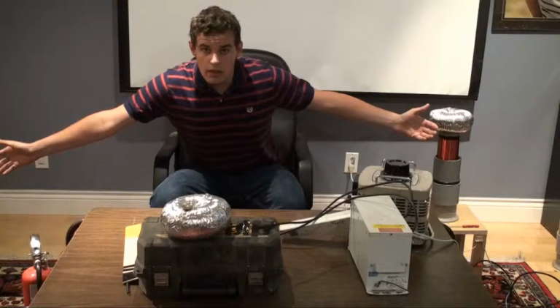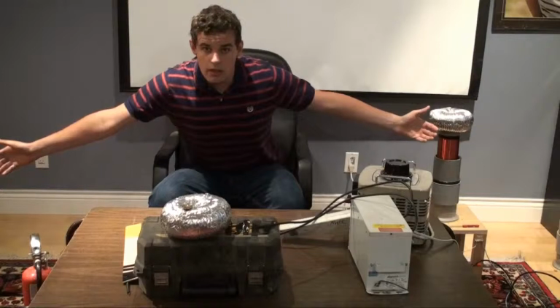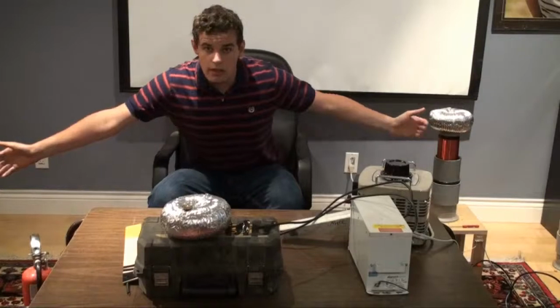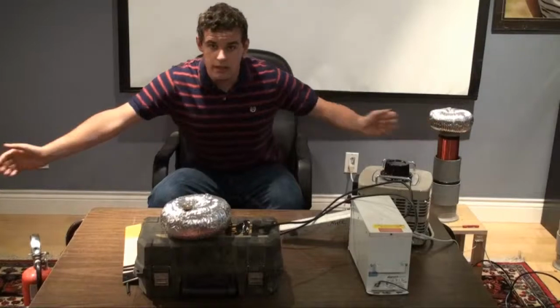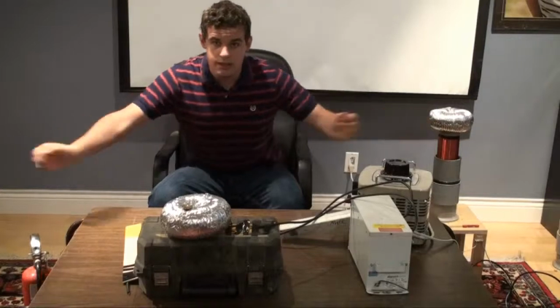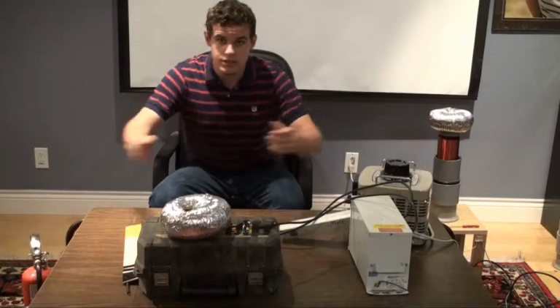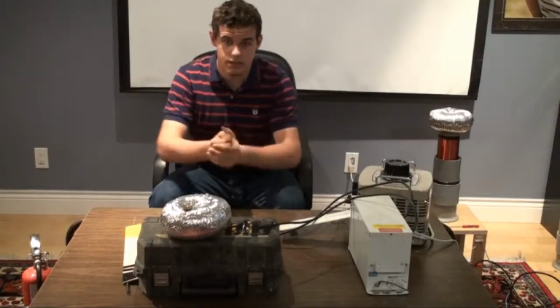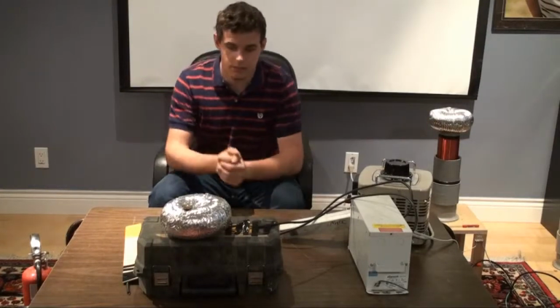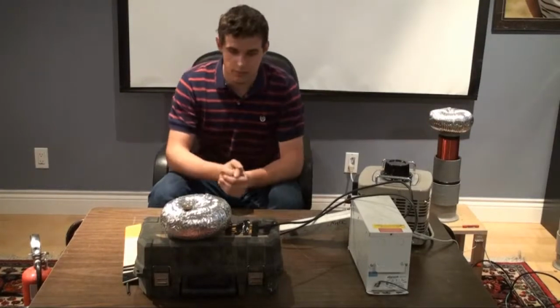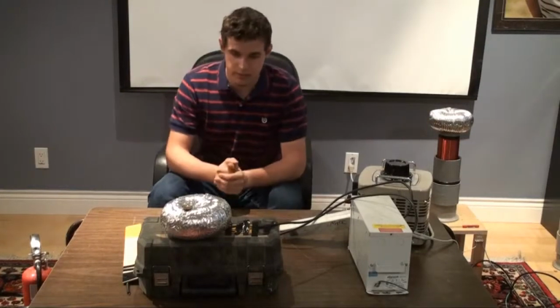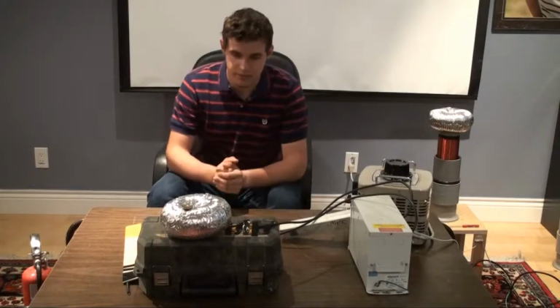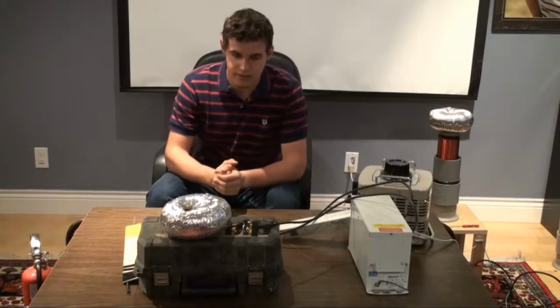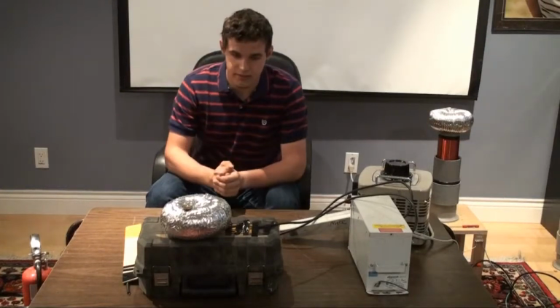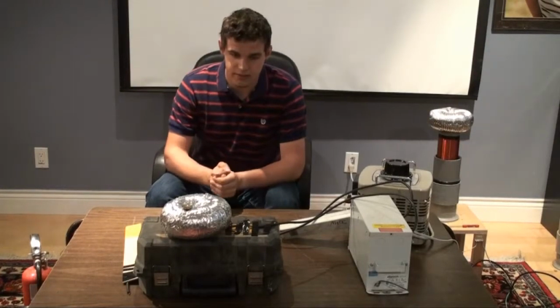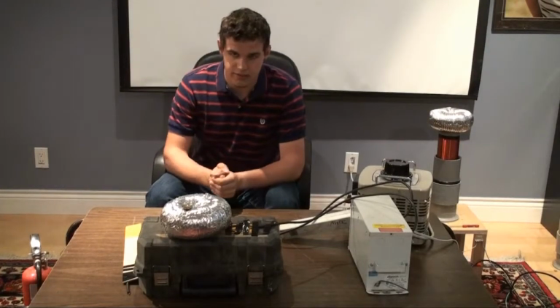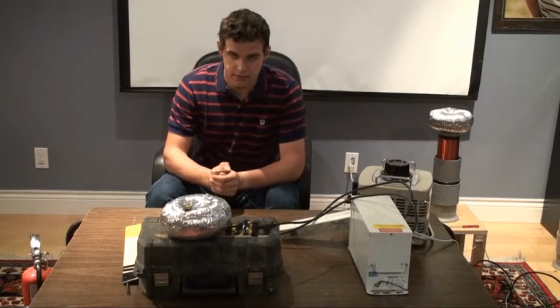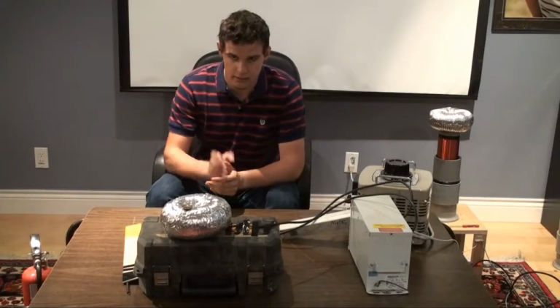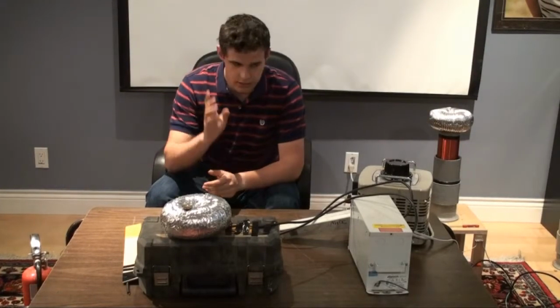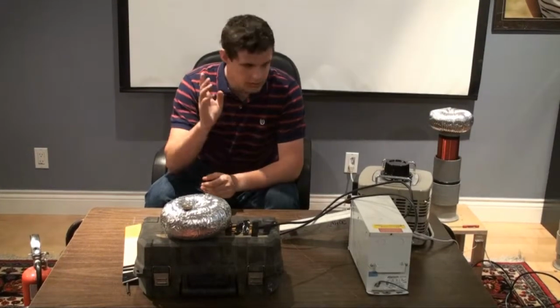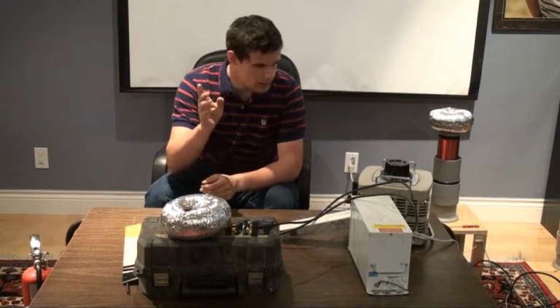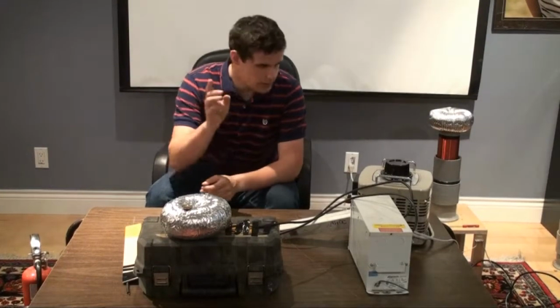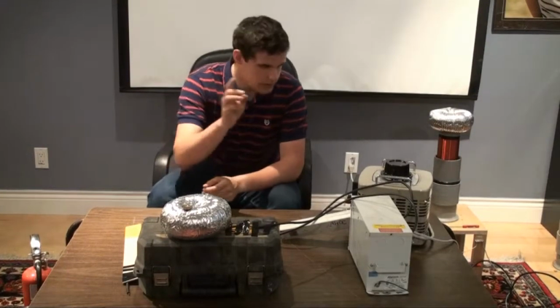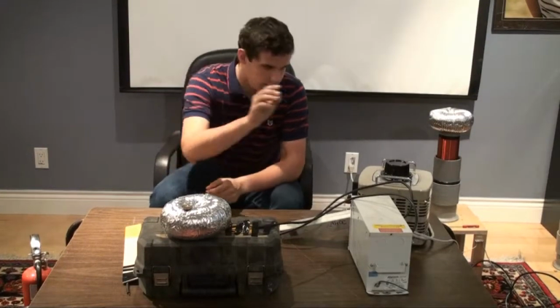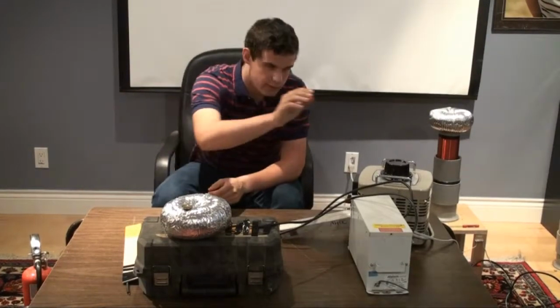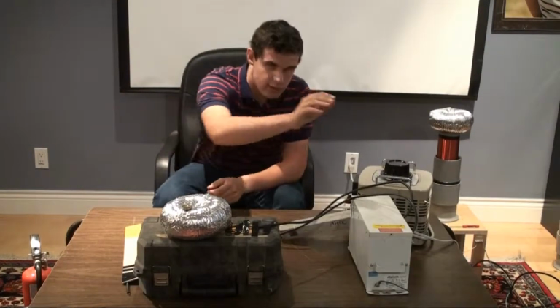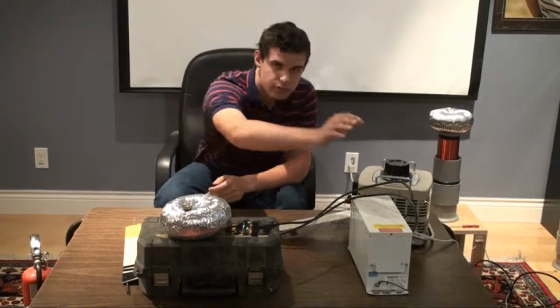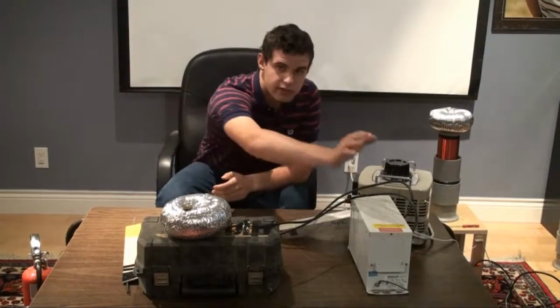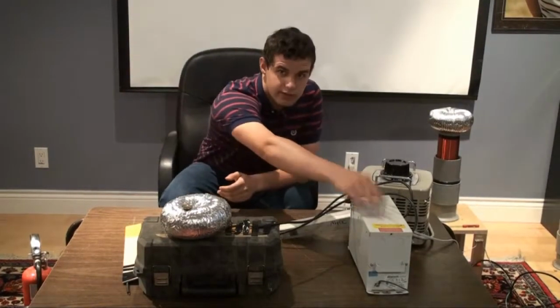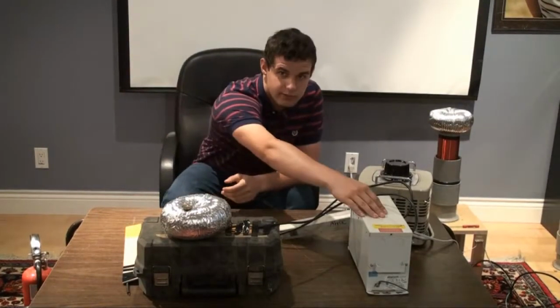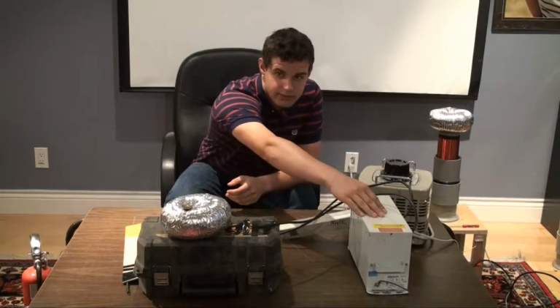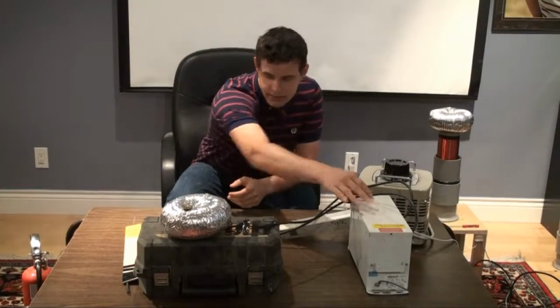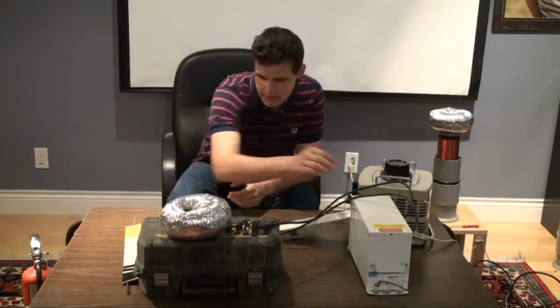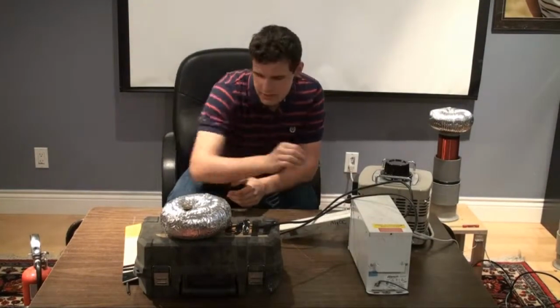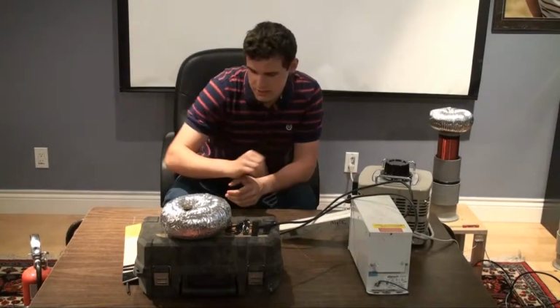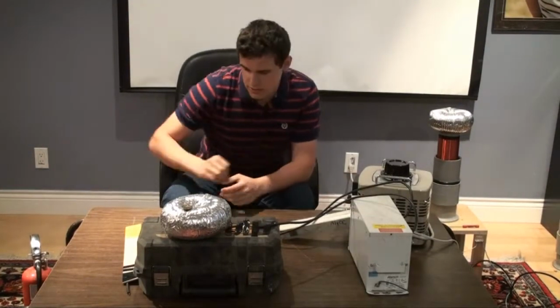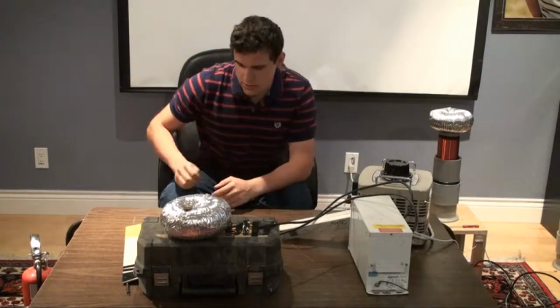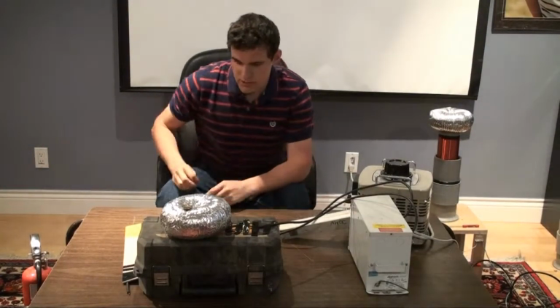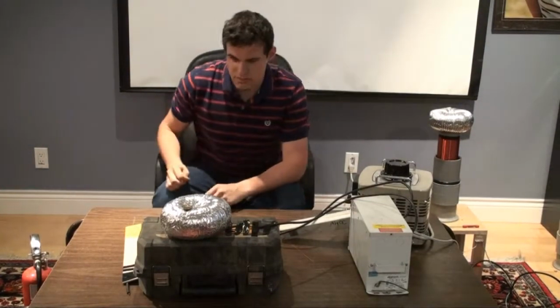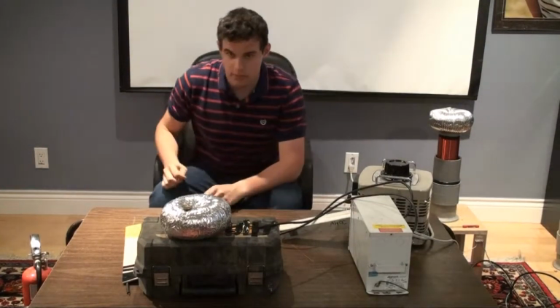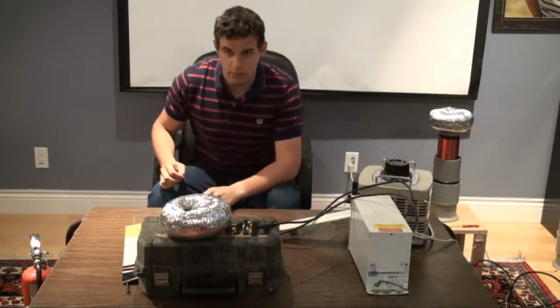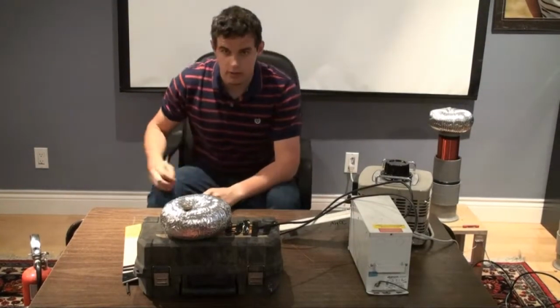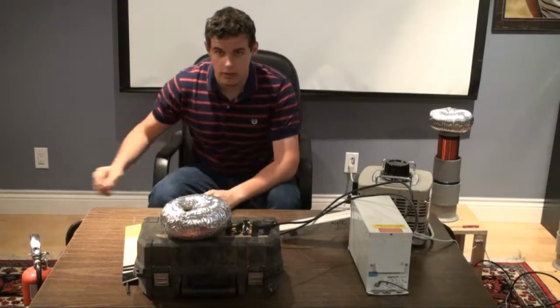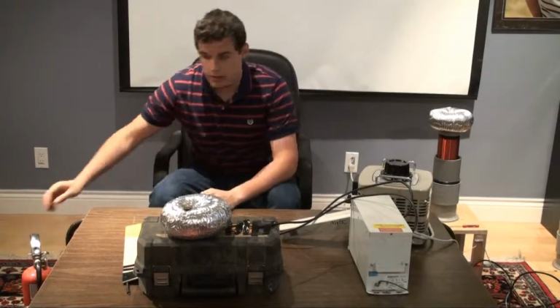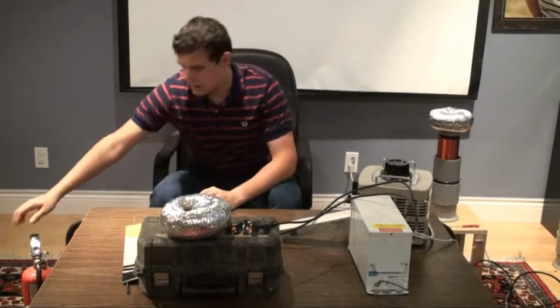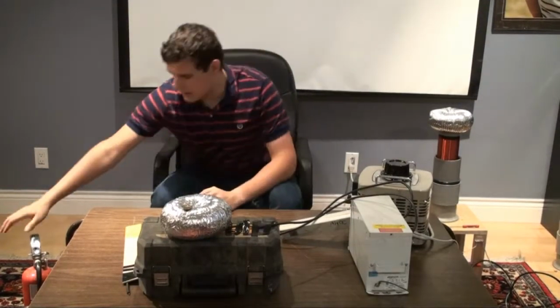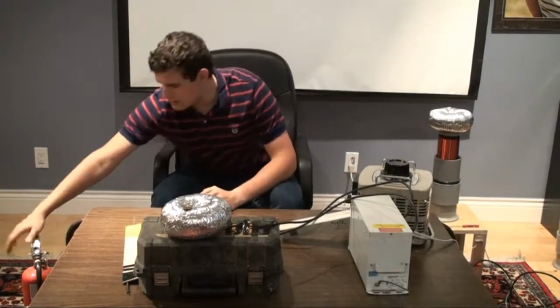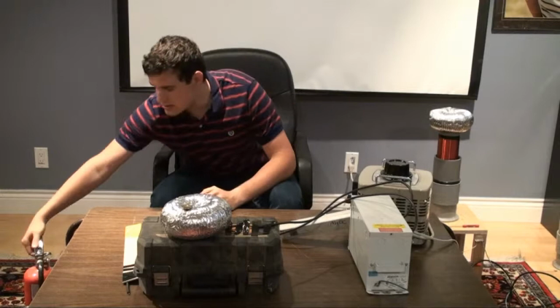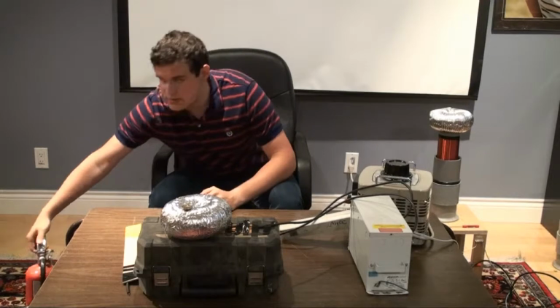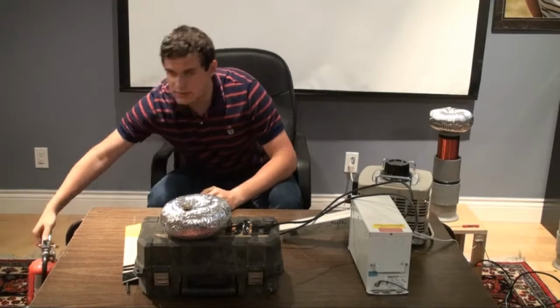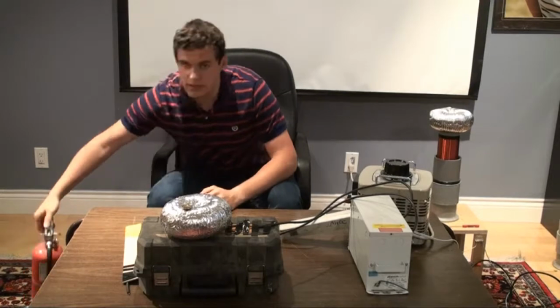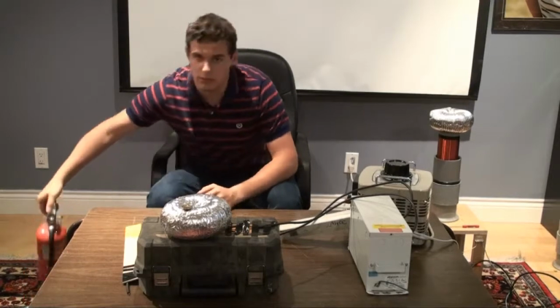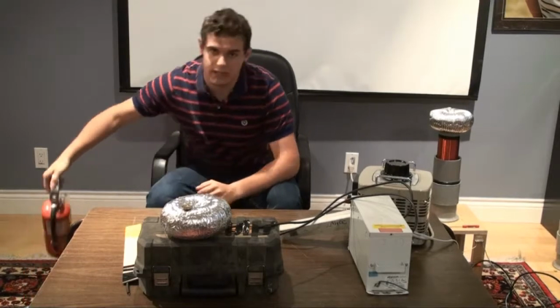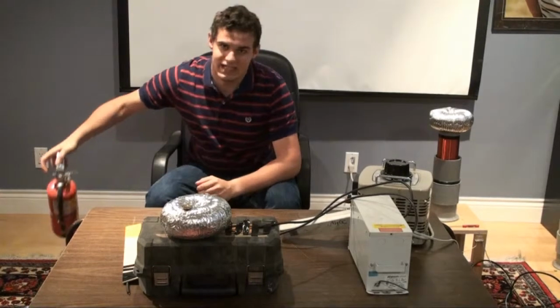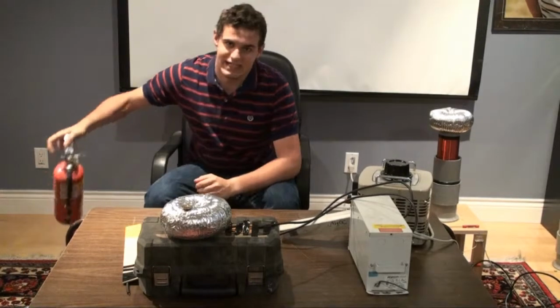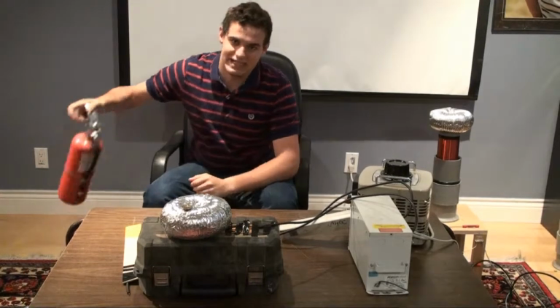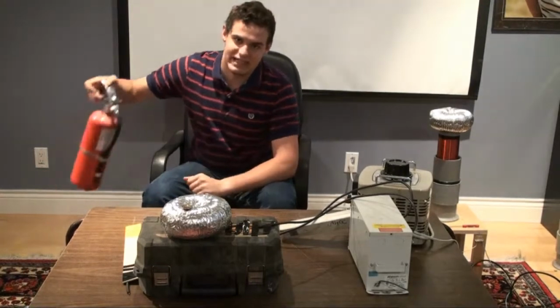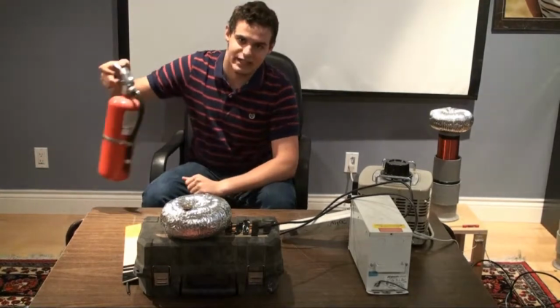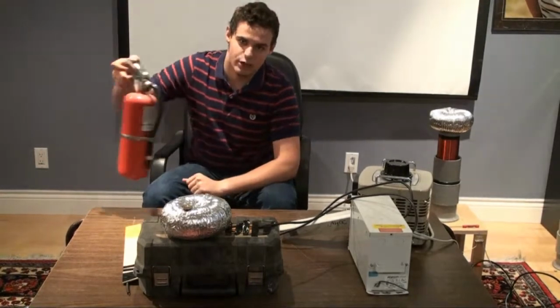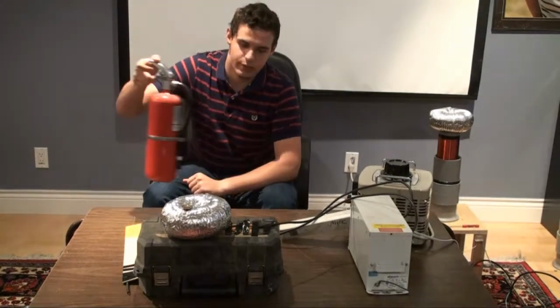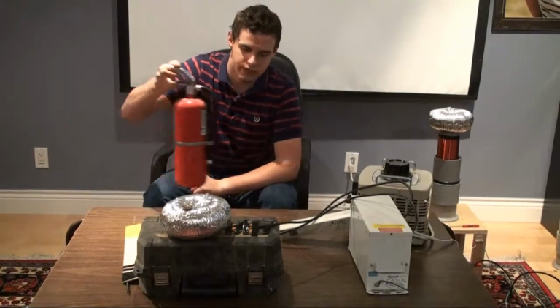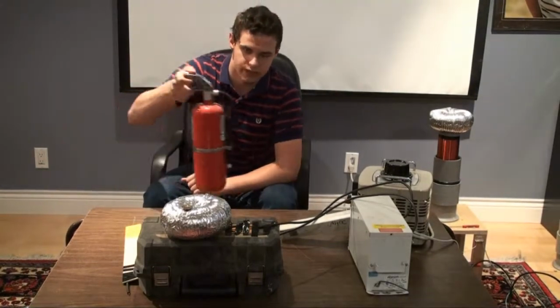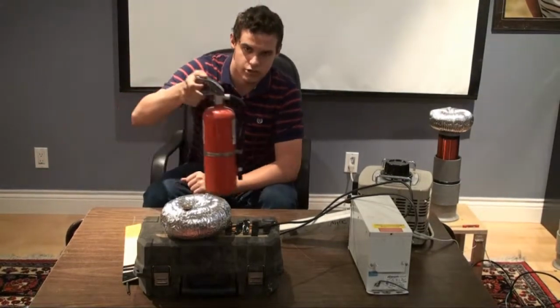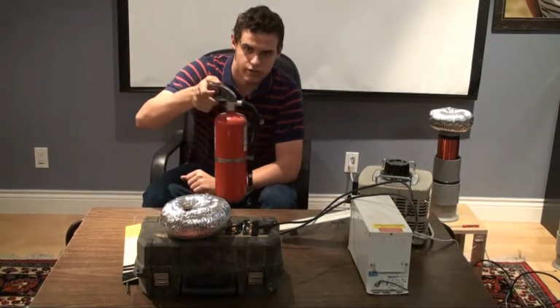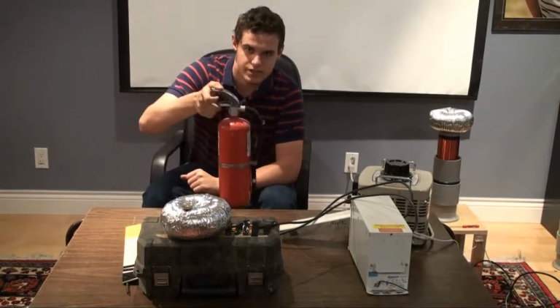Hey guys, welcome to another video. Today we are playing around with the Neon Sign Transformer, and this video will be a little bit dangerous.